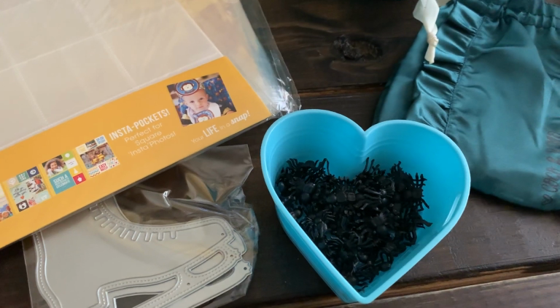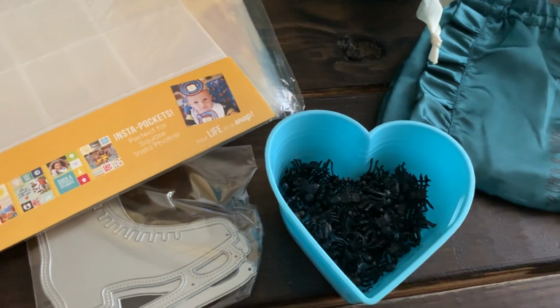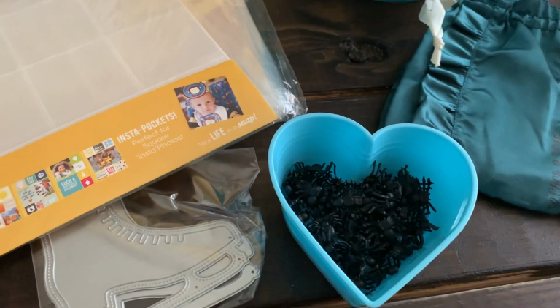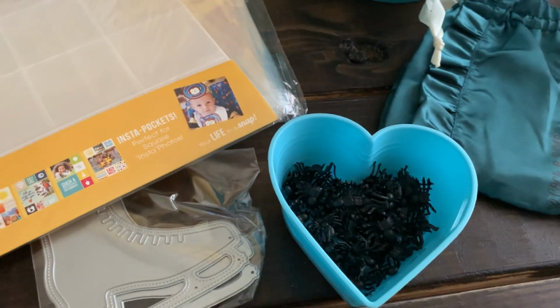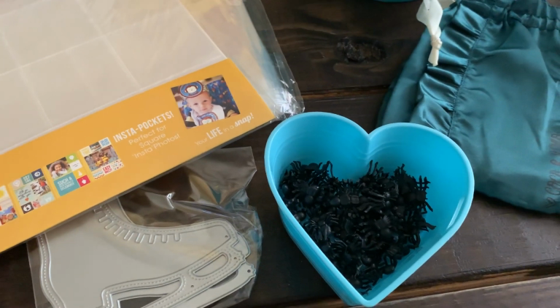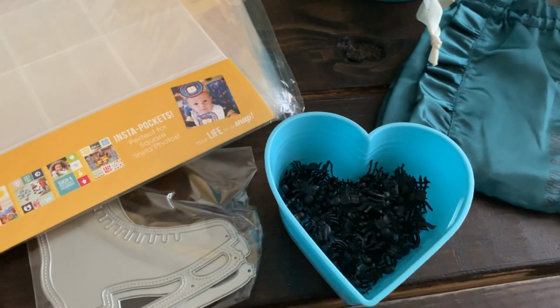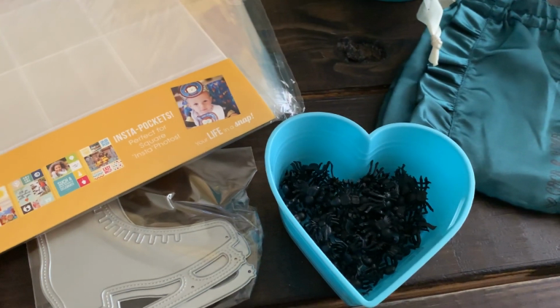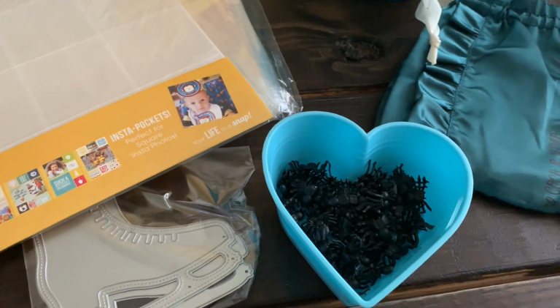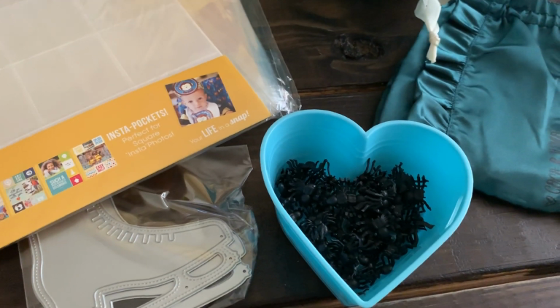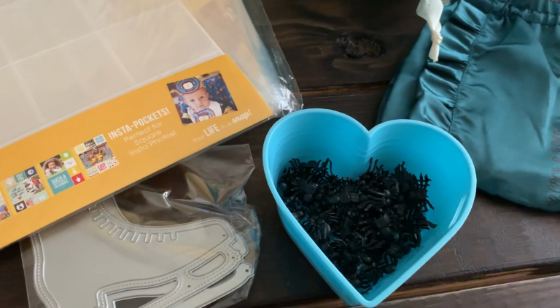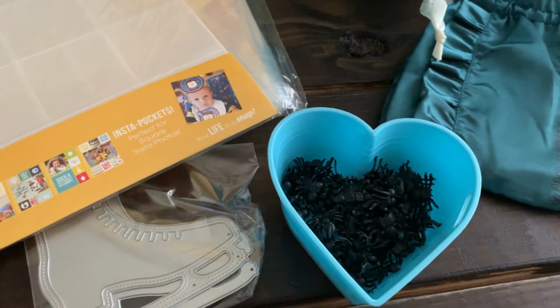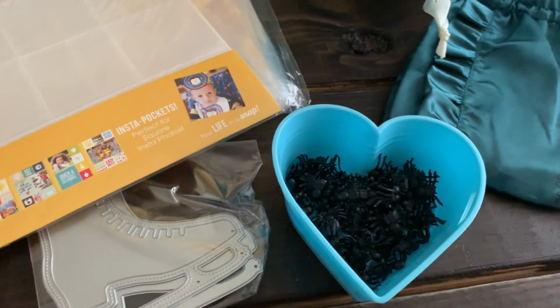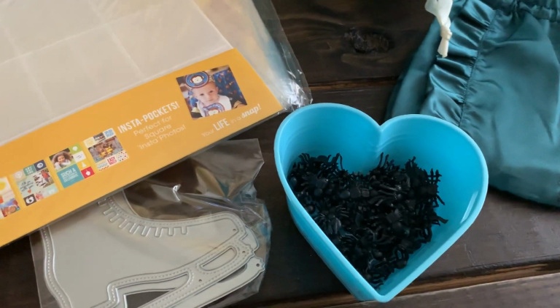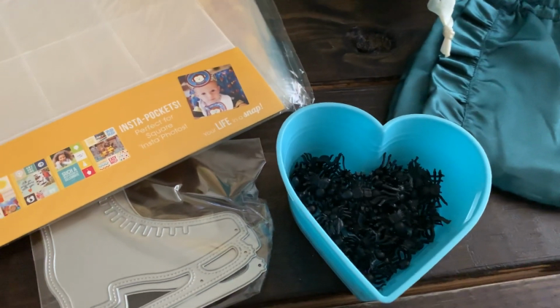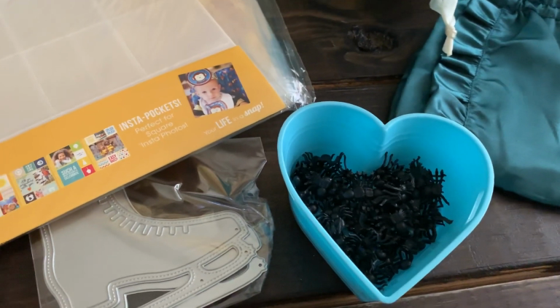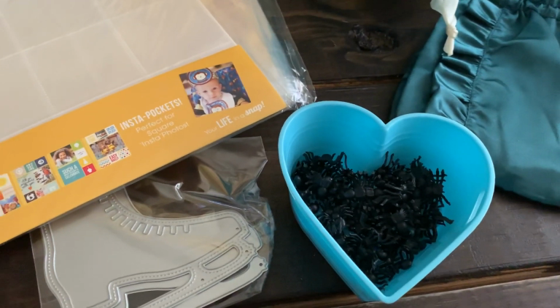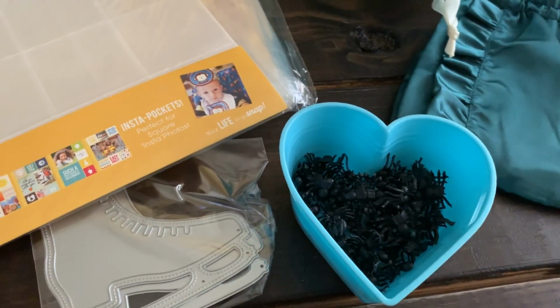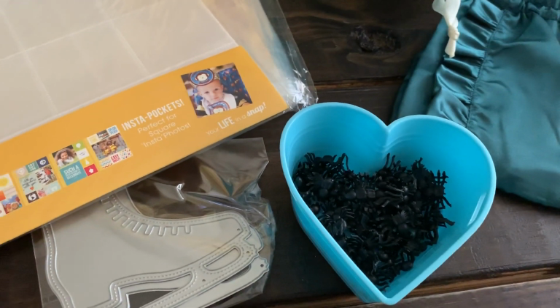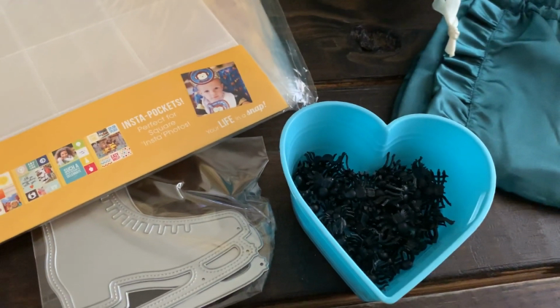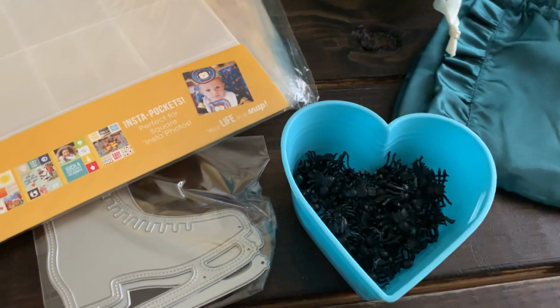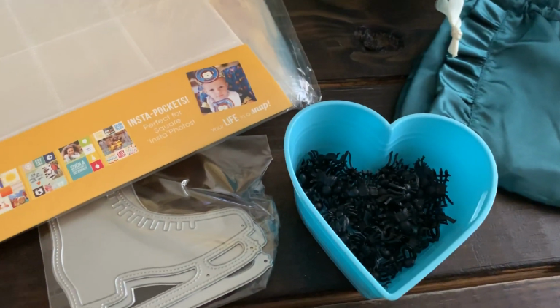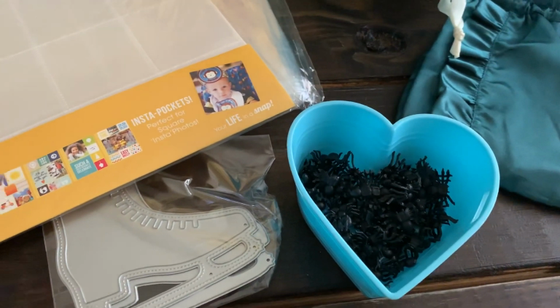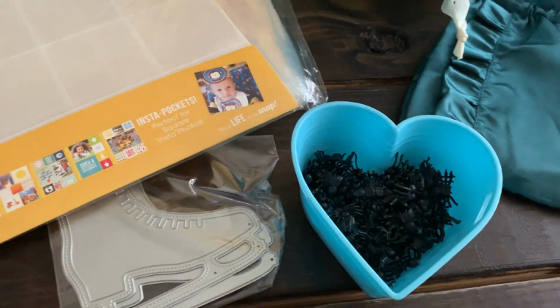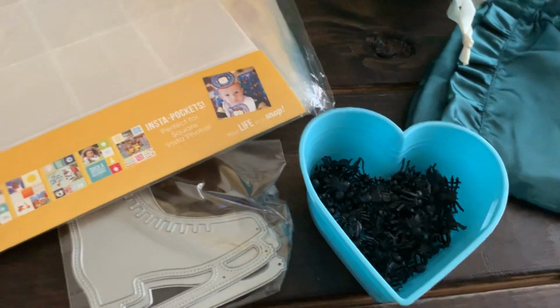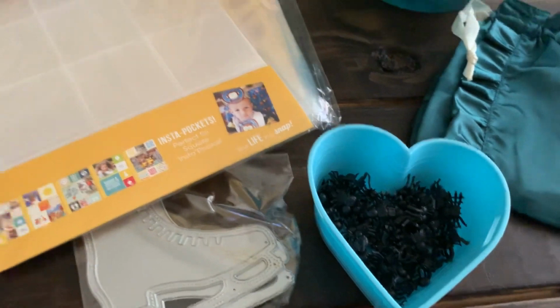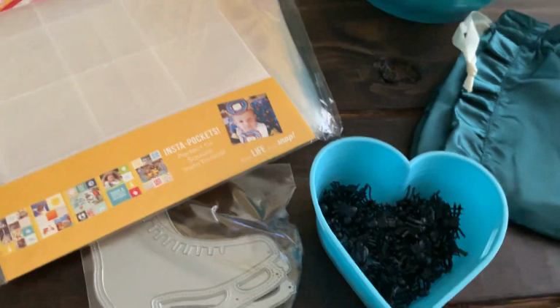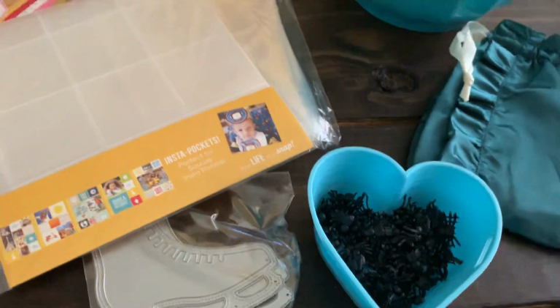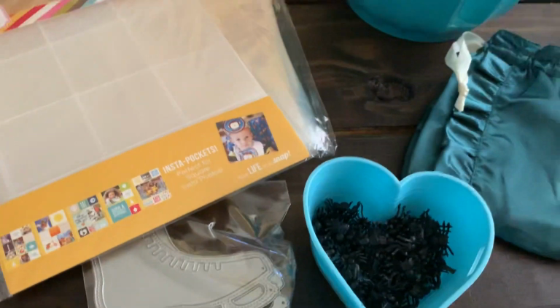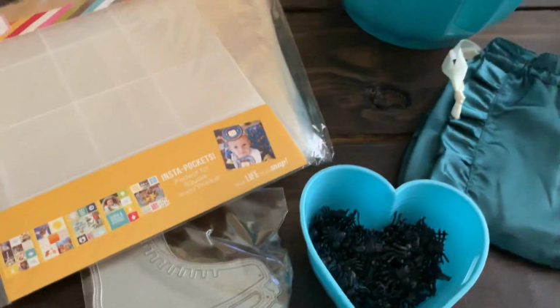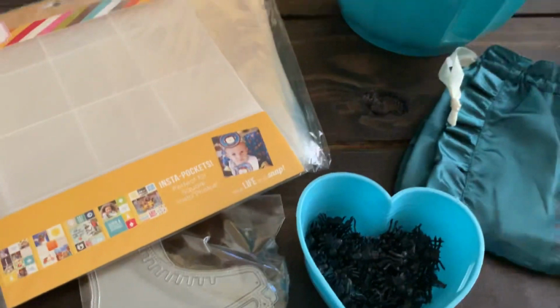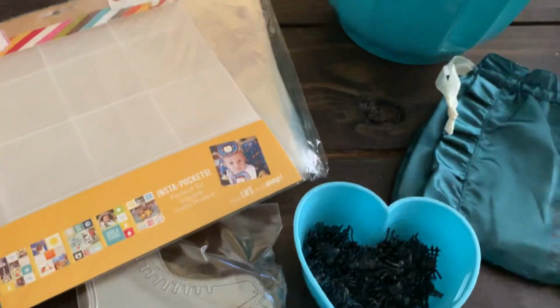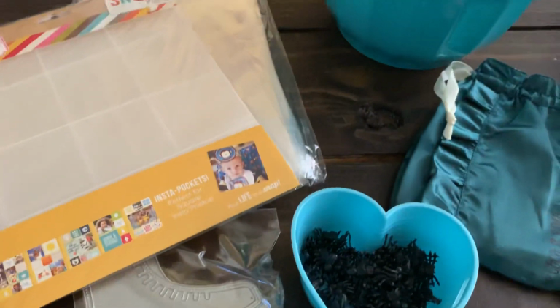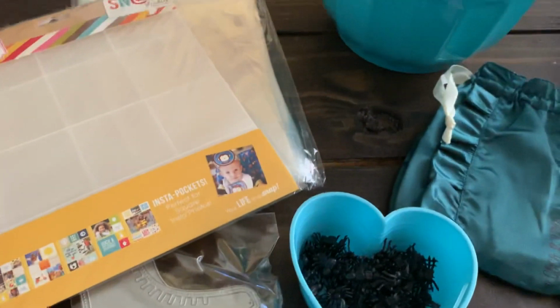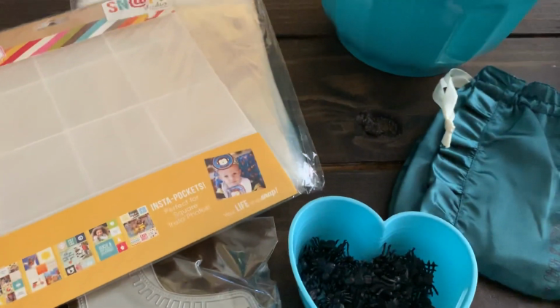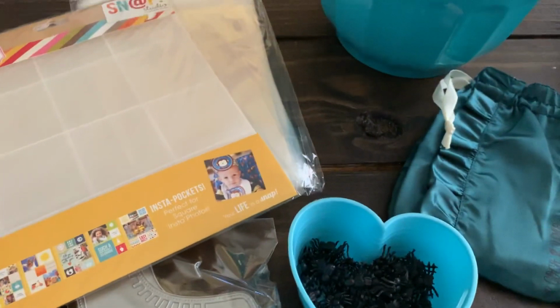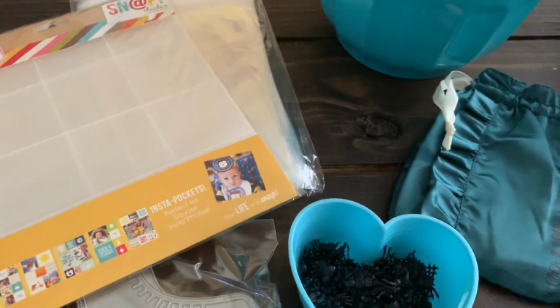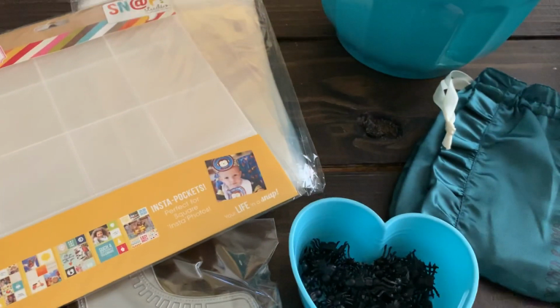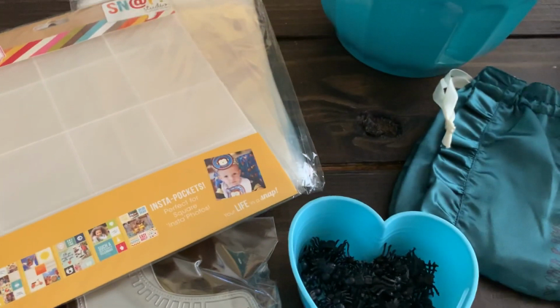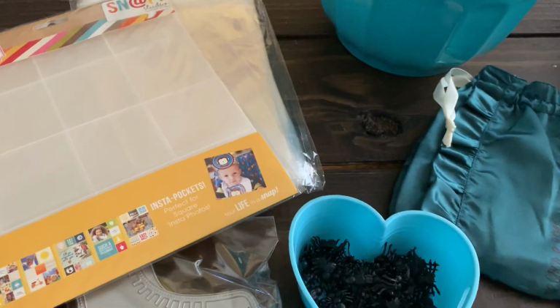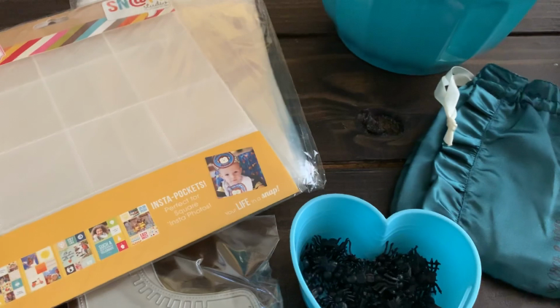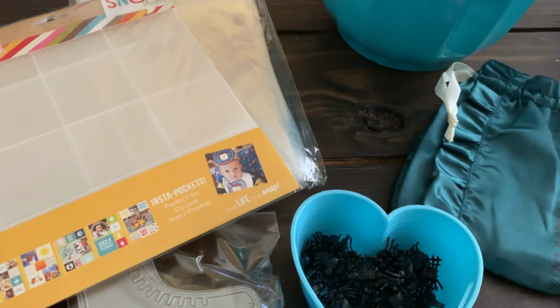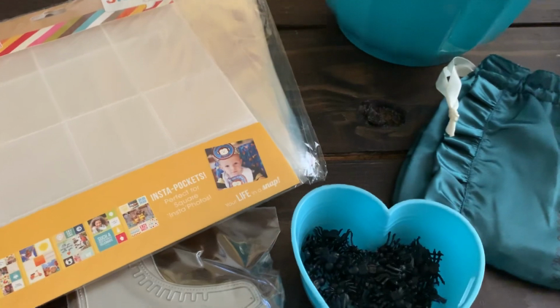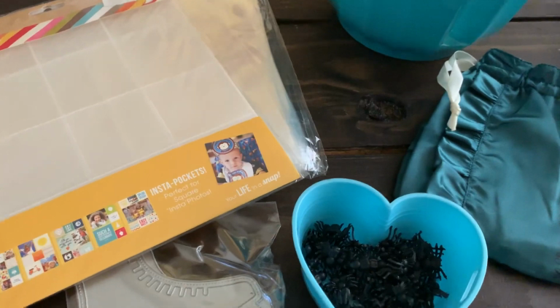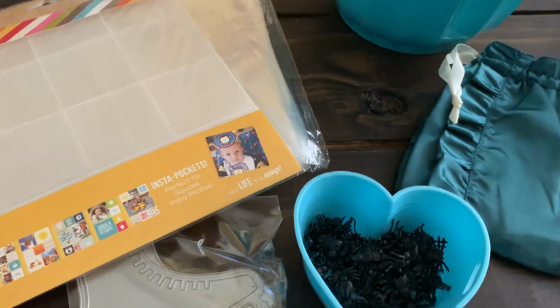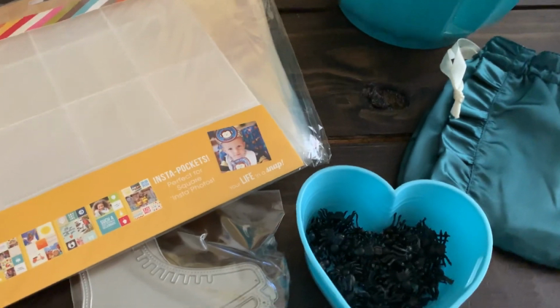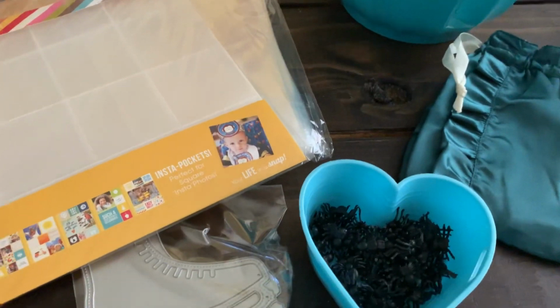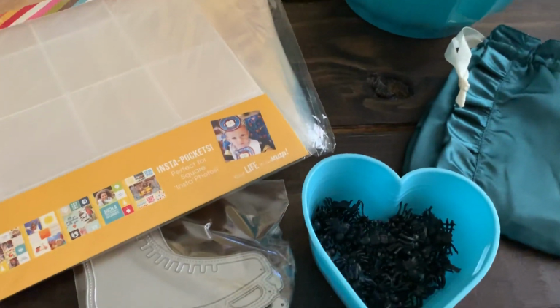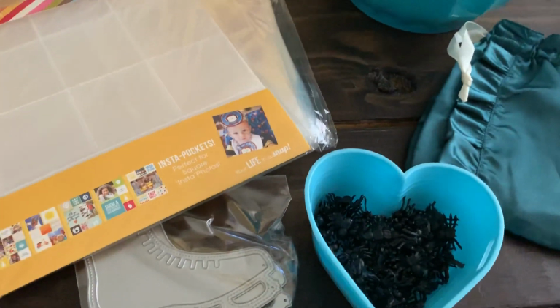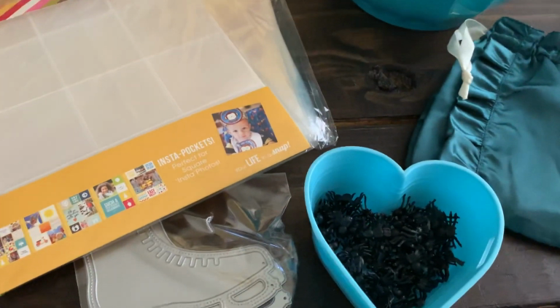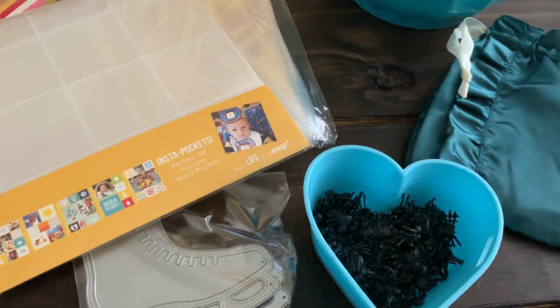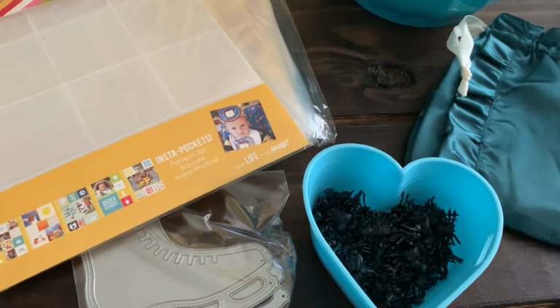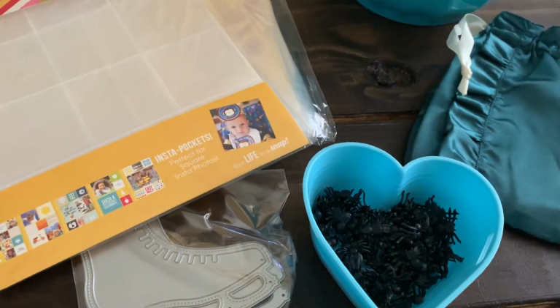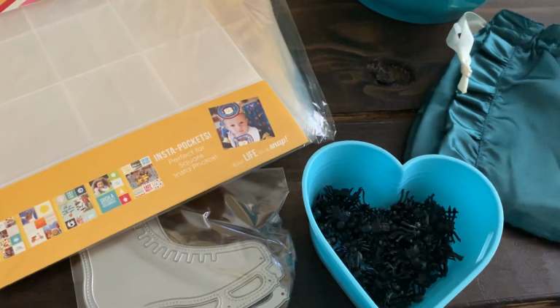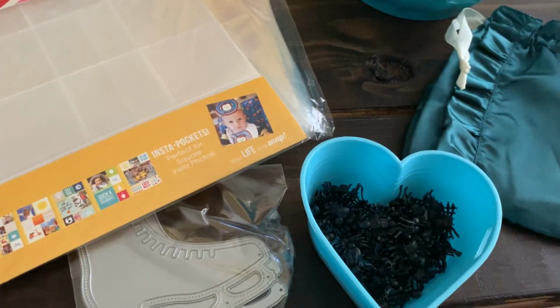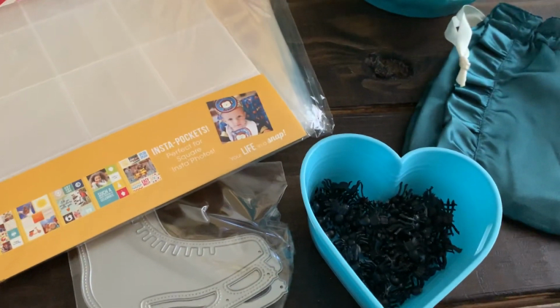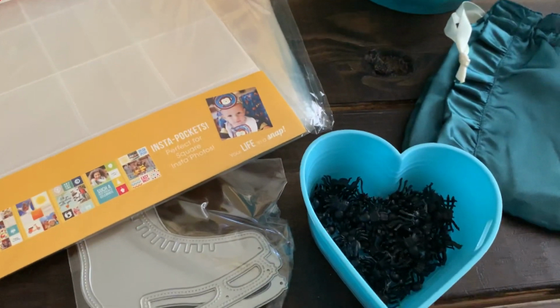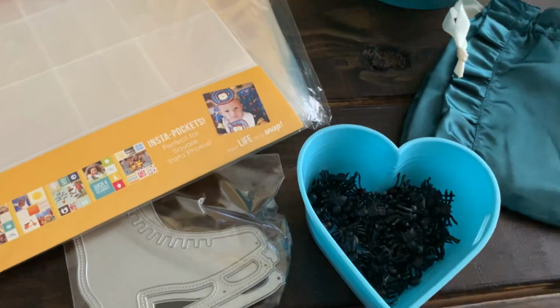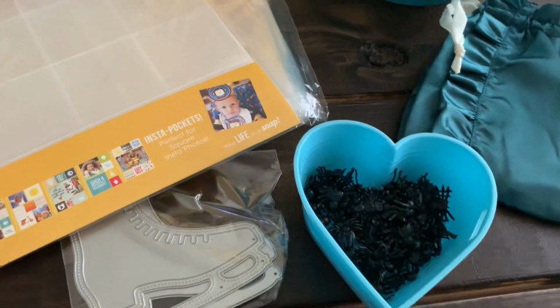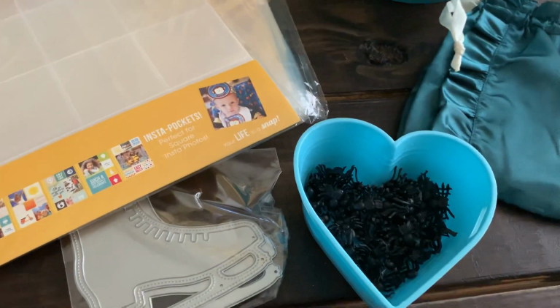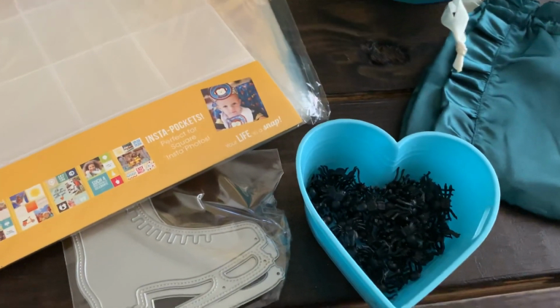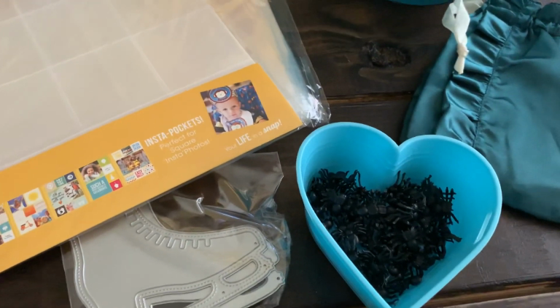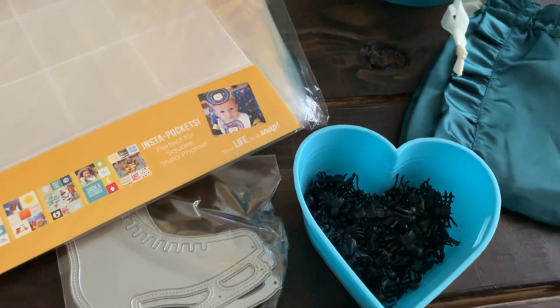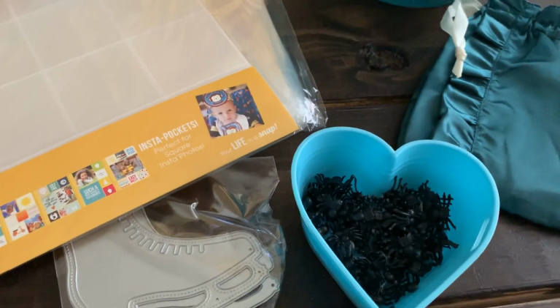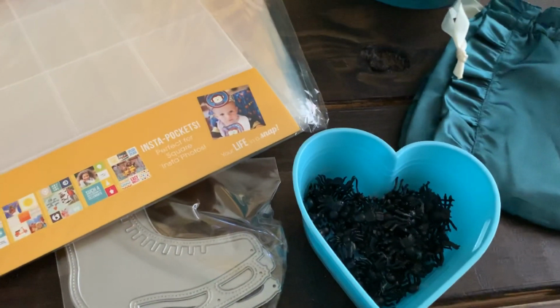Hey guys, welcome back to the channel. Thank you guys for coming back. Today's video is a quick little crafty haul that I have to share with you guys.